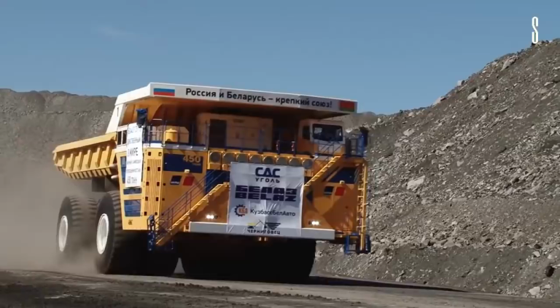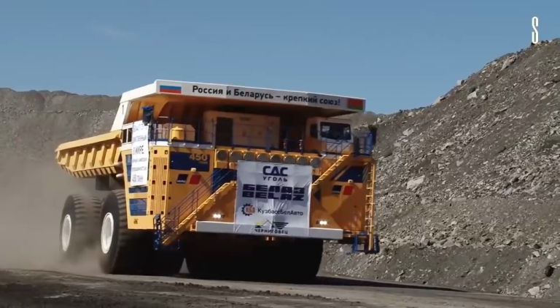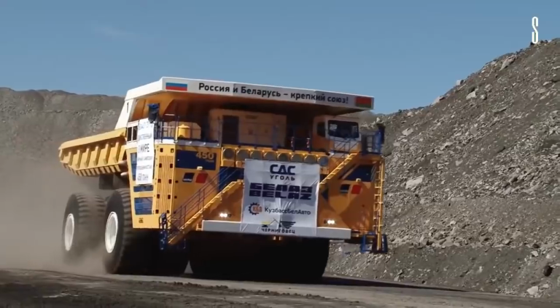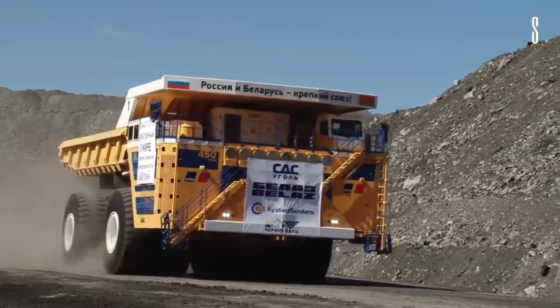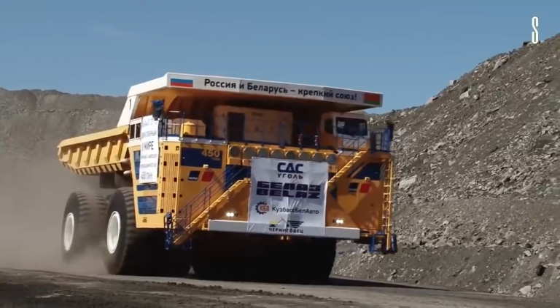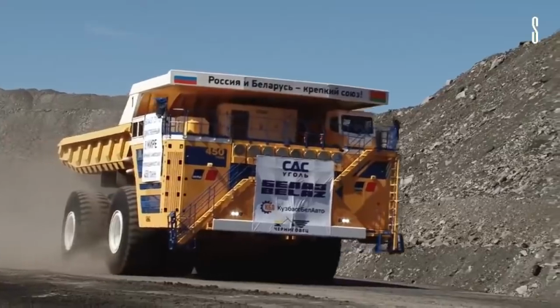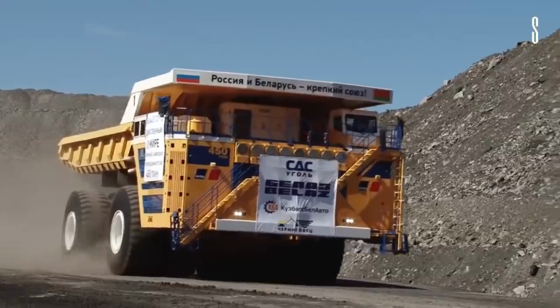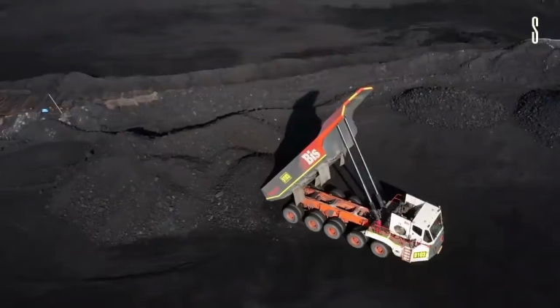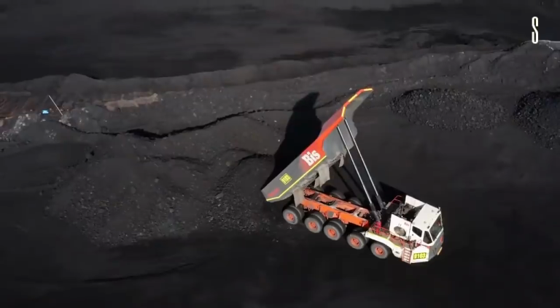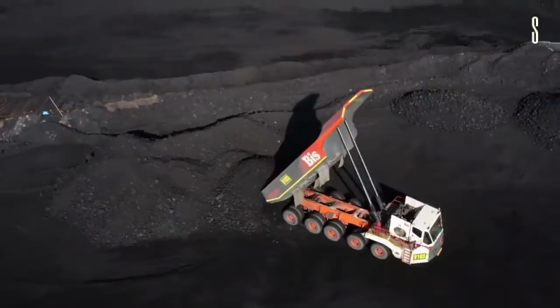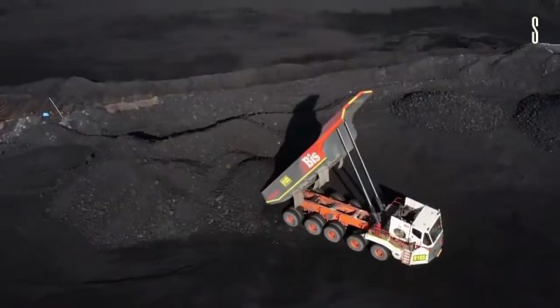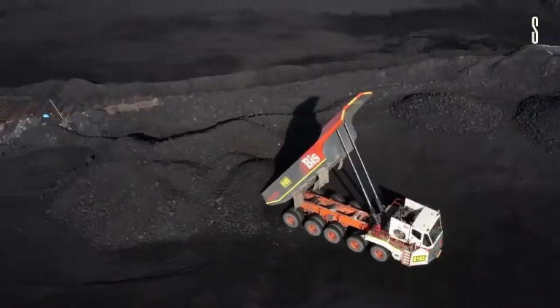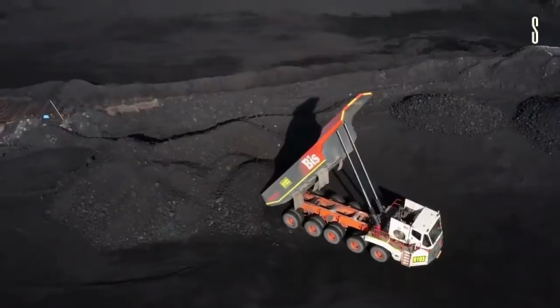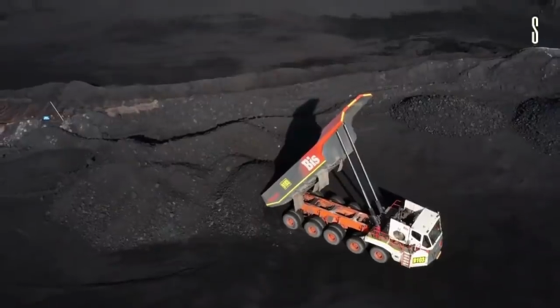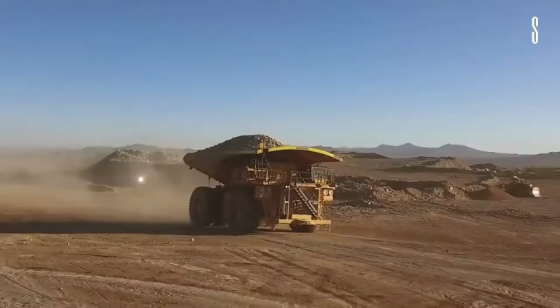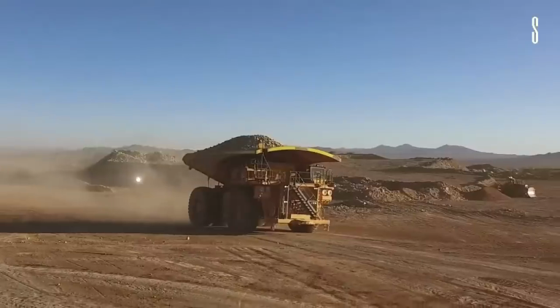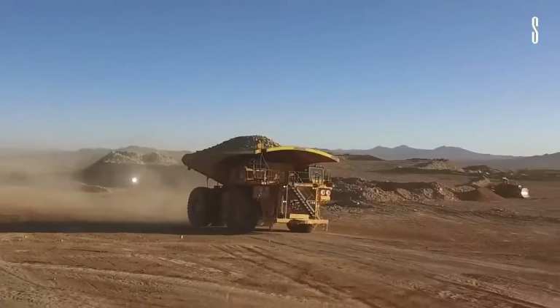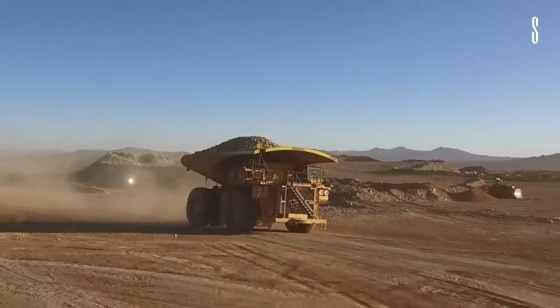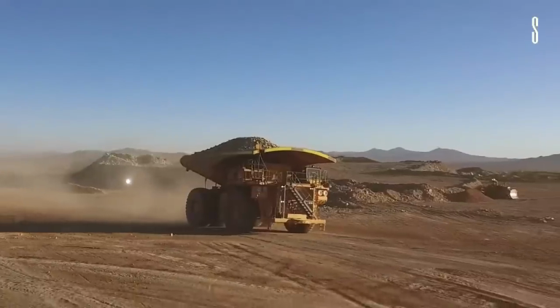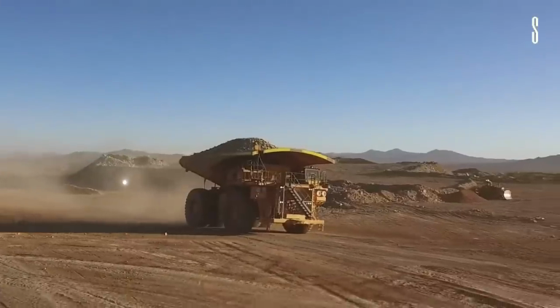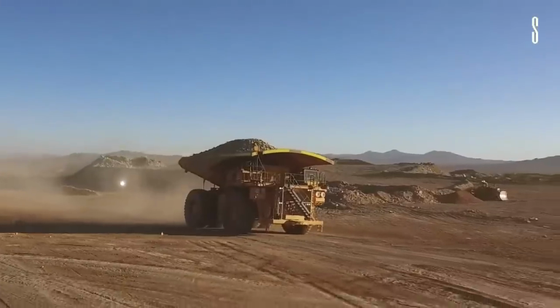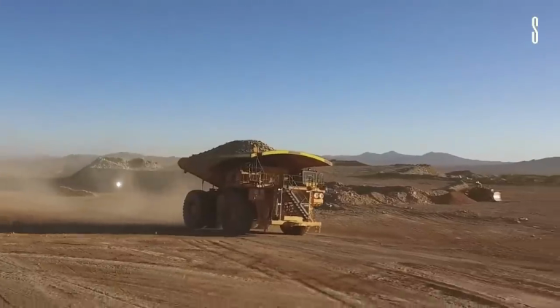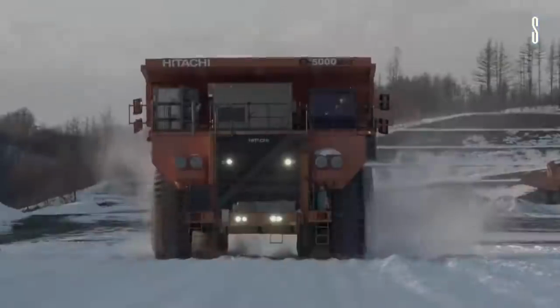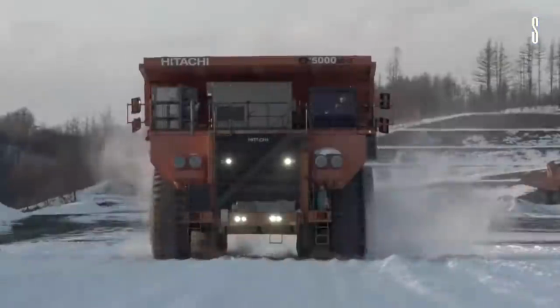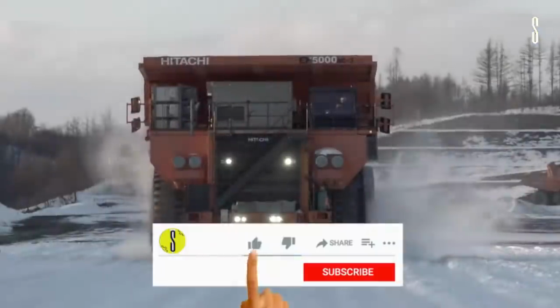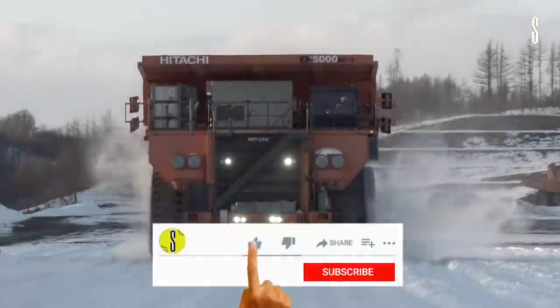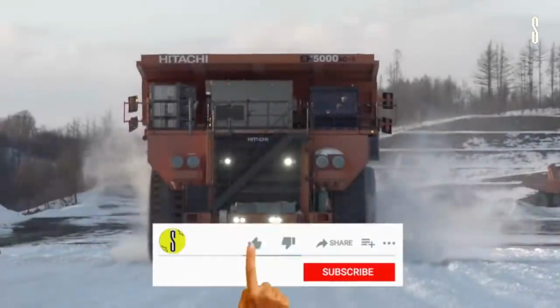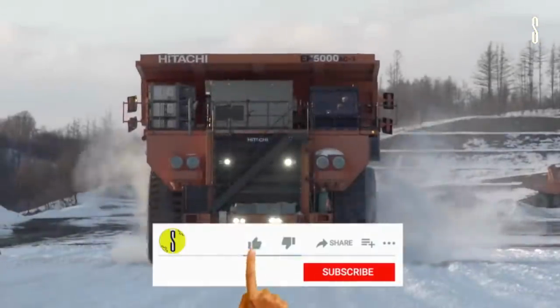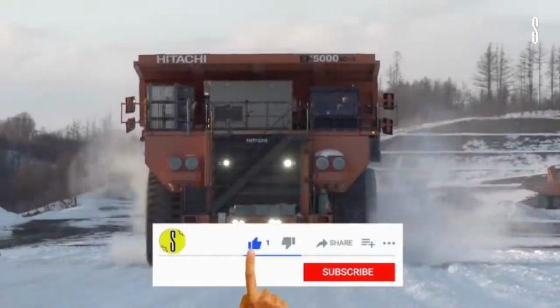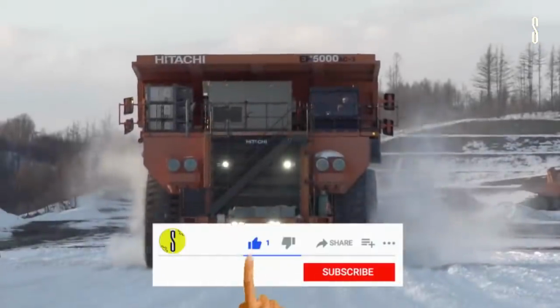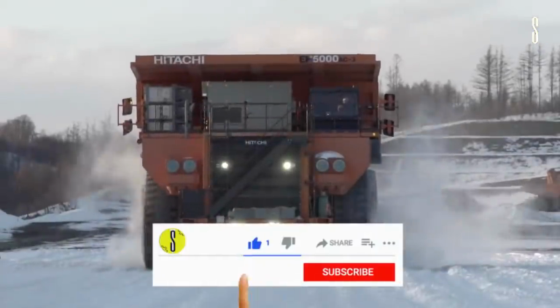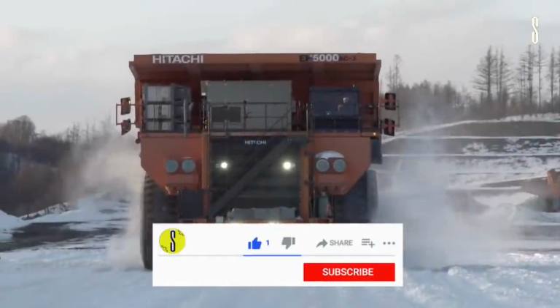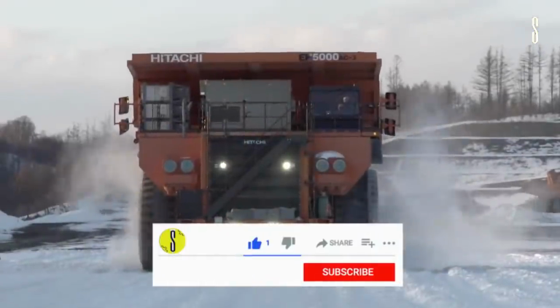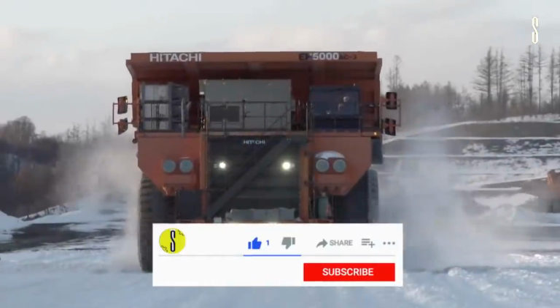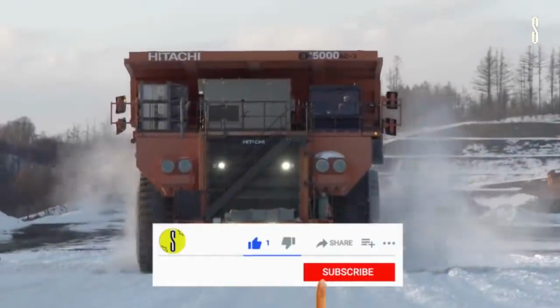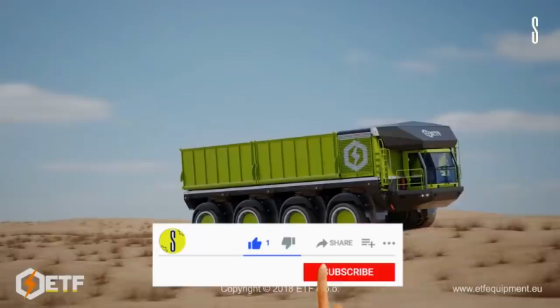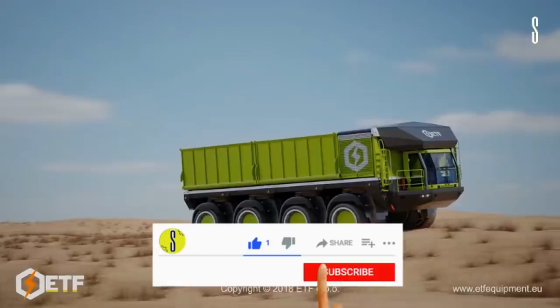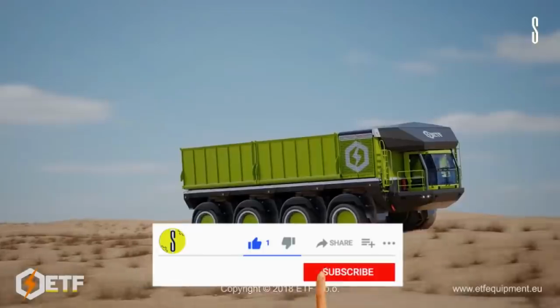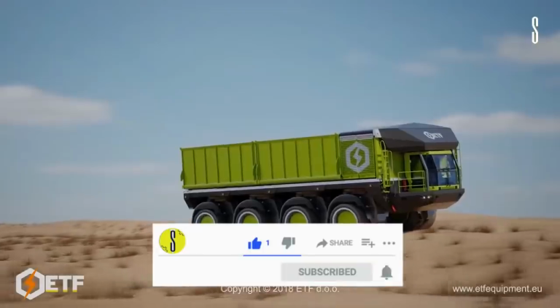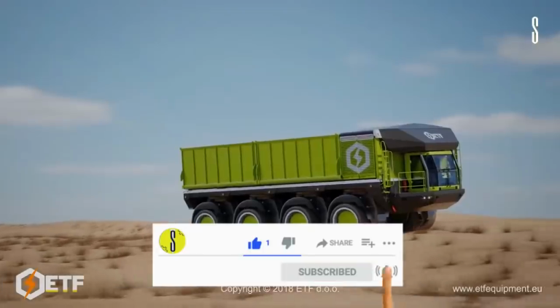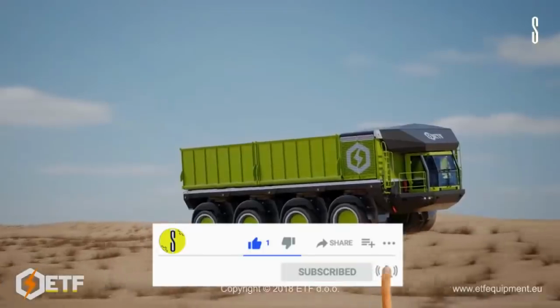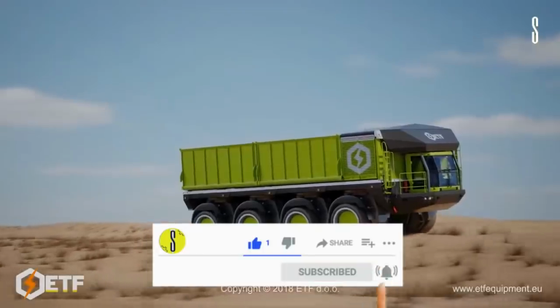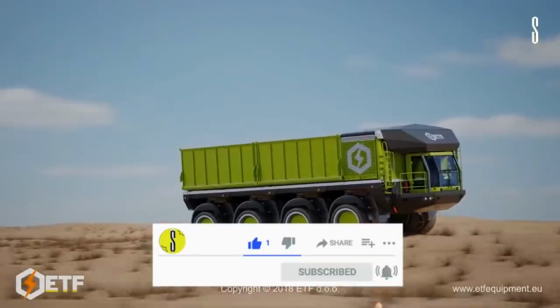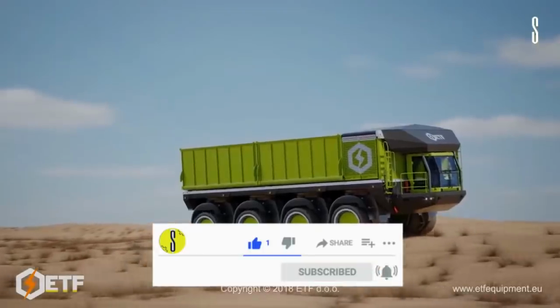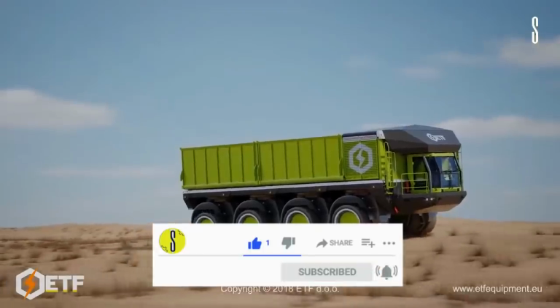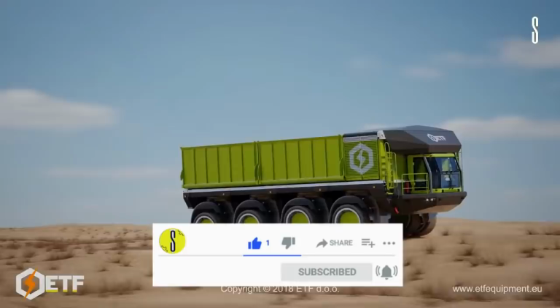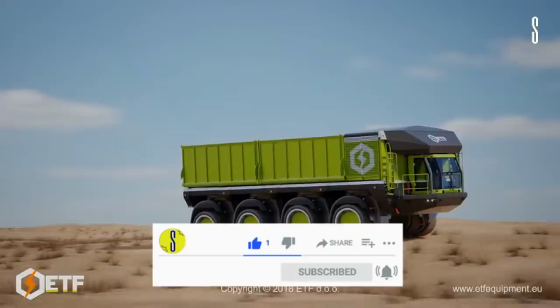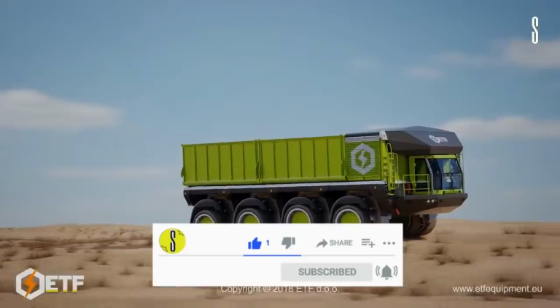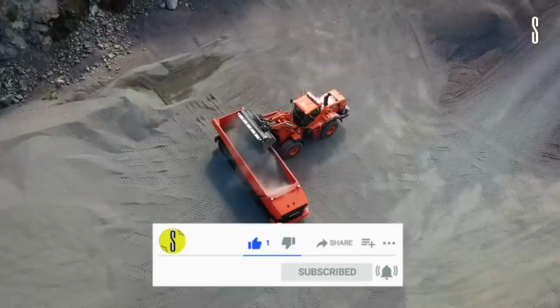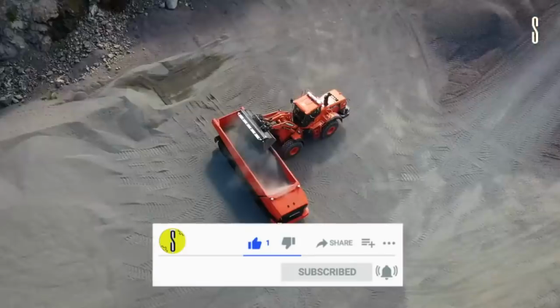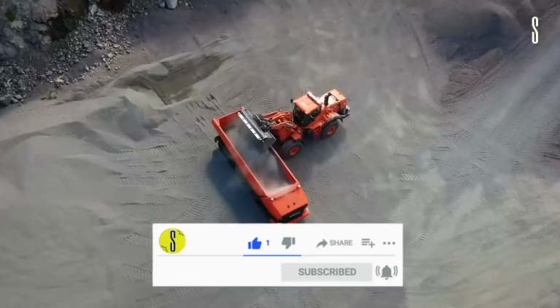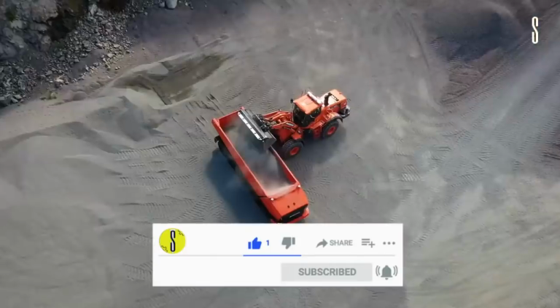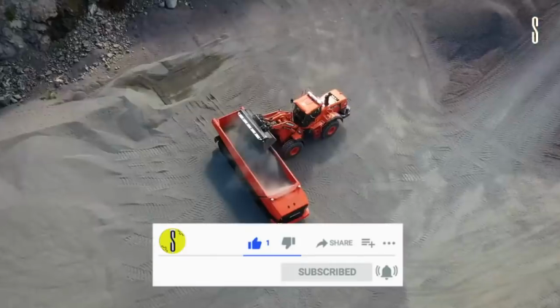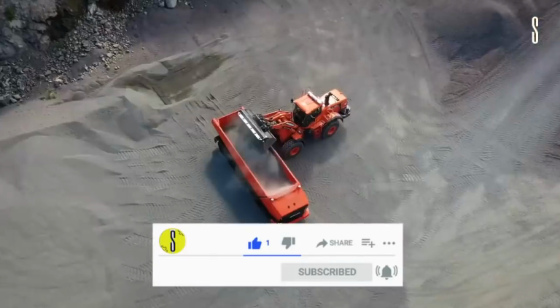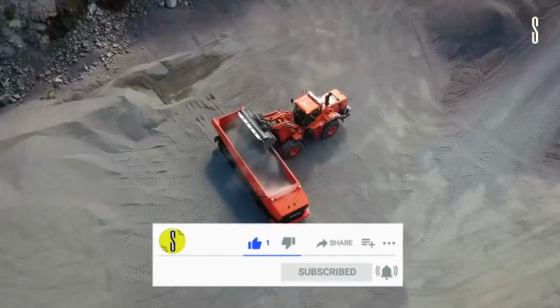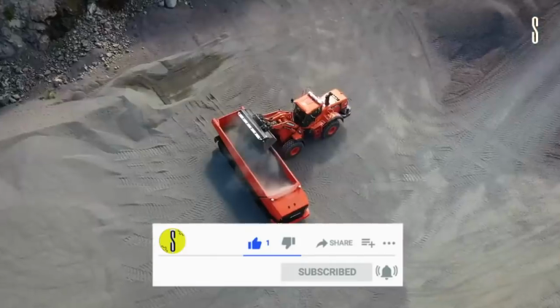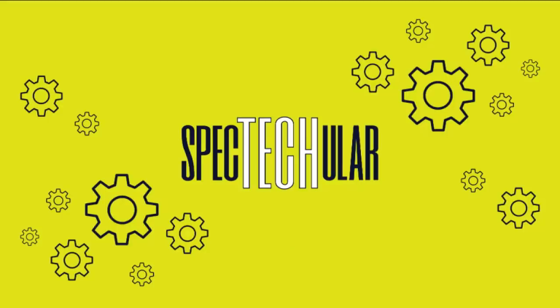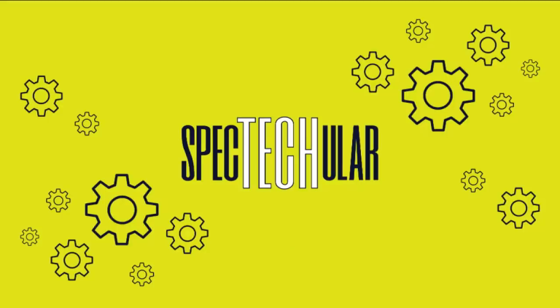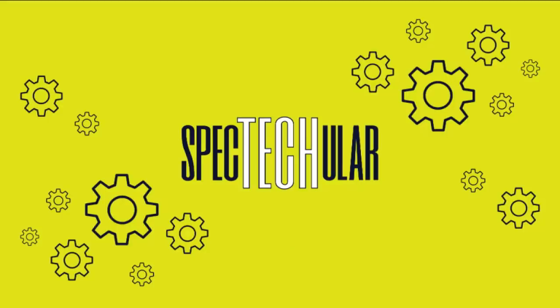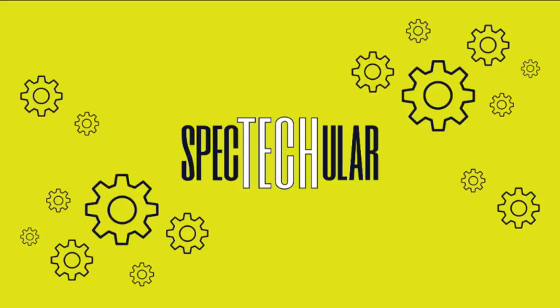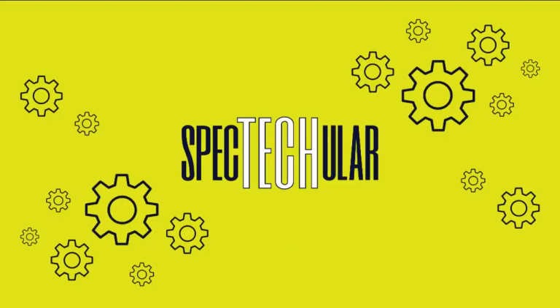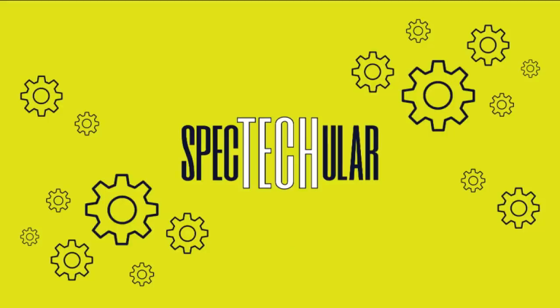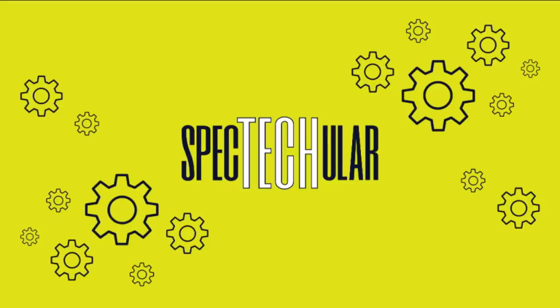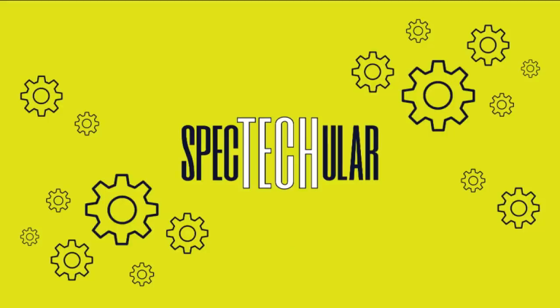Have a look at the world's largest dump trucks. Welcome to Spectacular. Please like and subscribe for more Spectacular content like this.